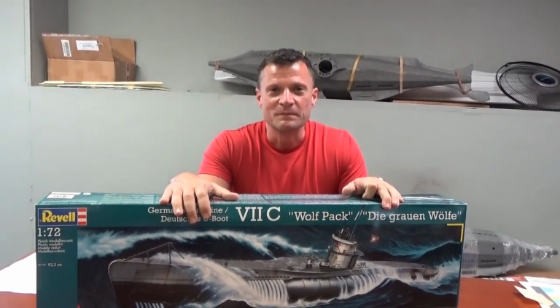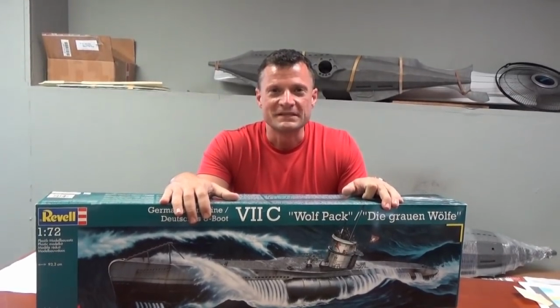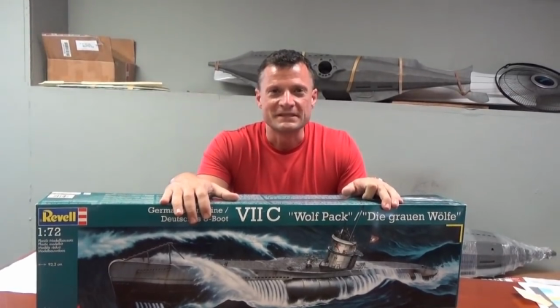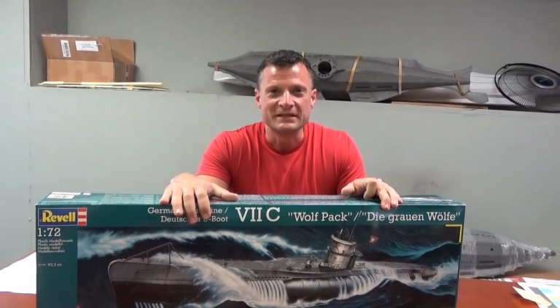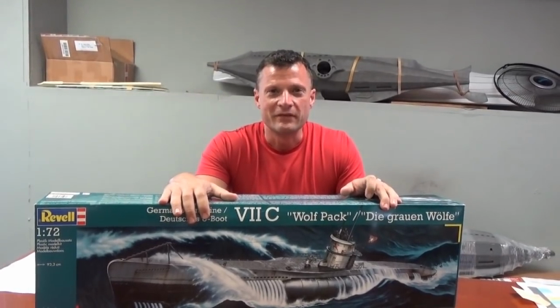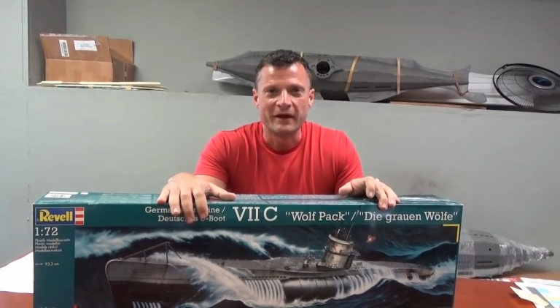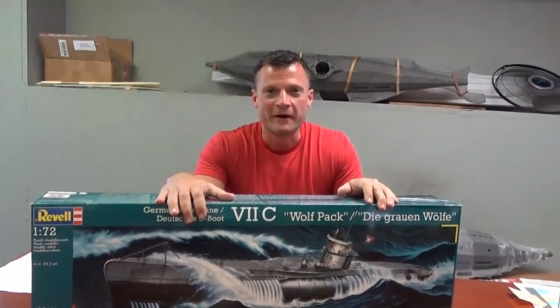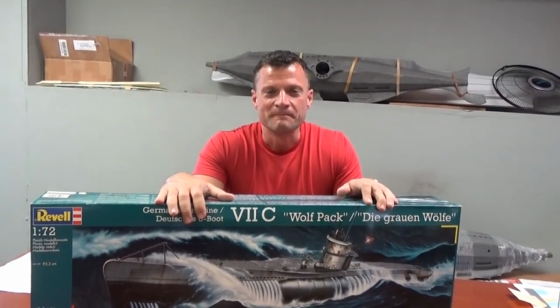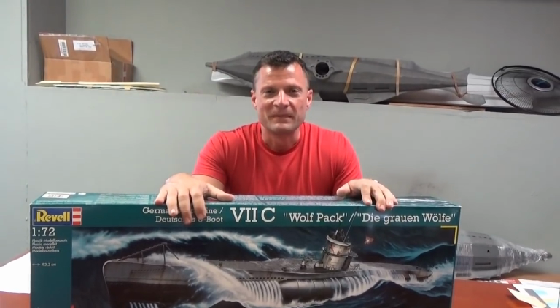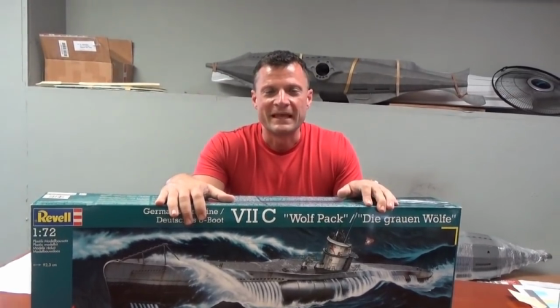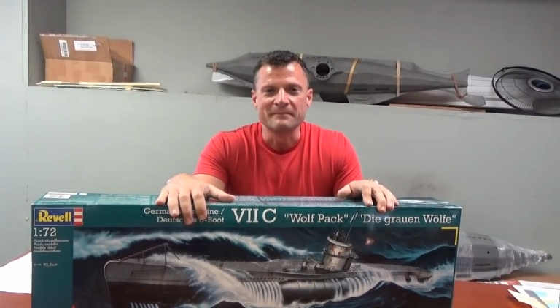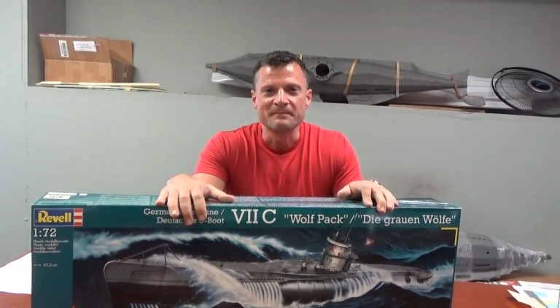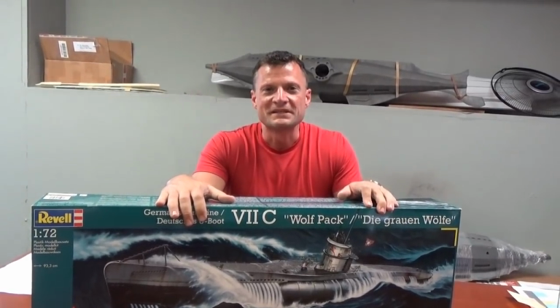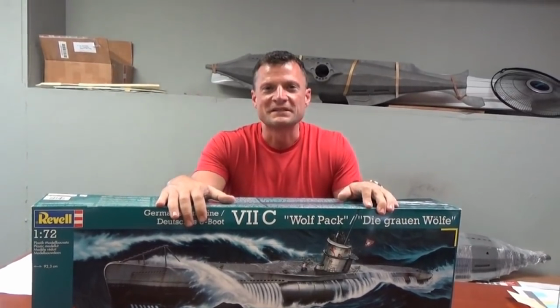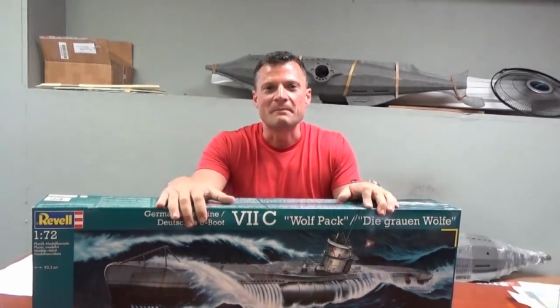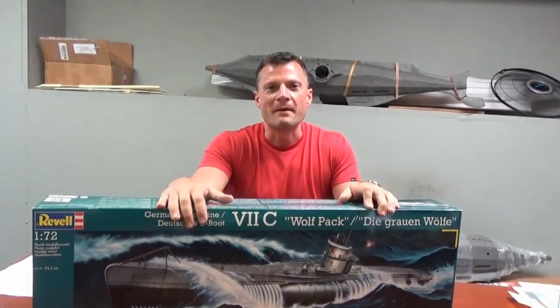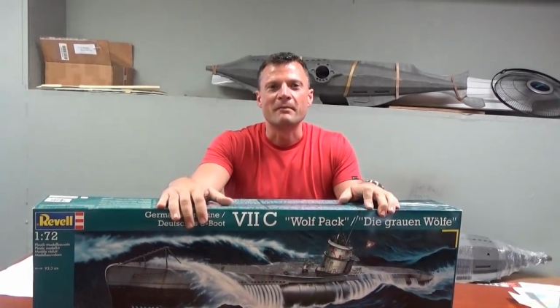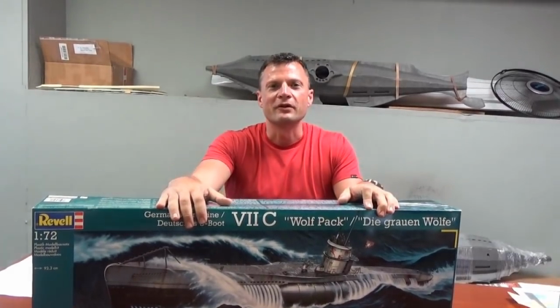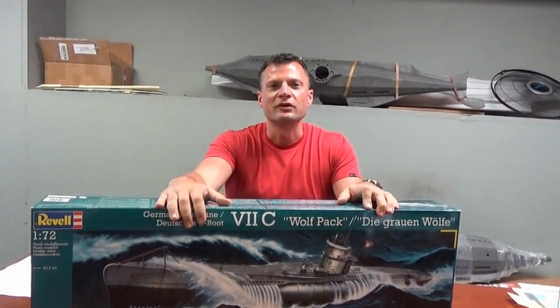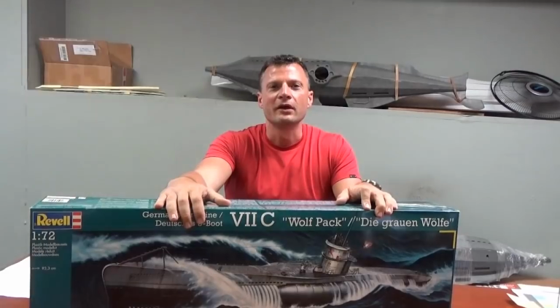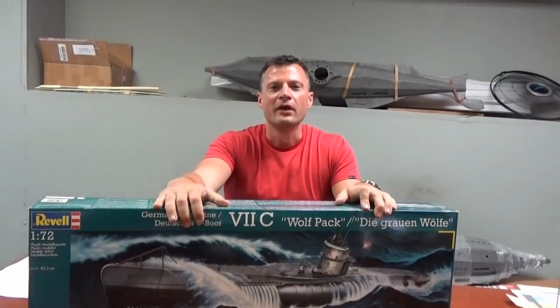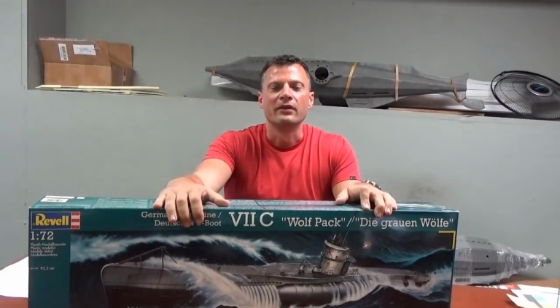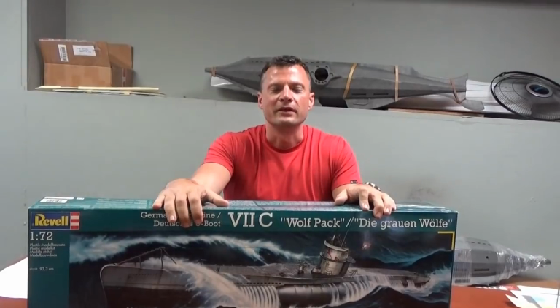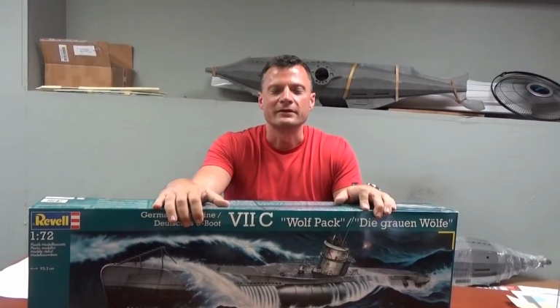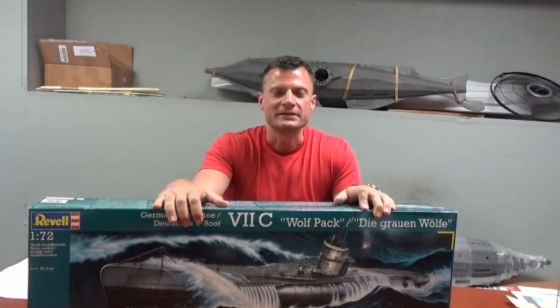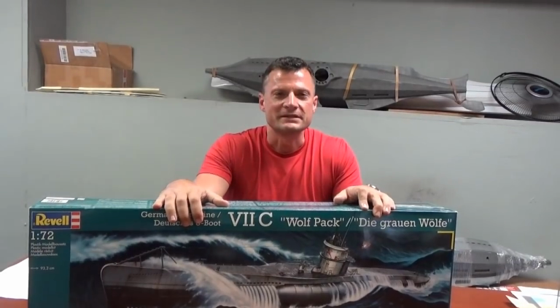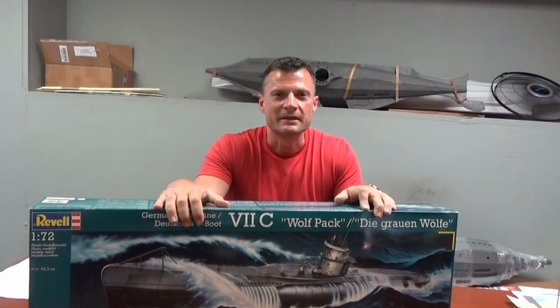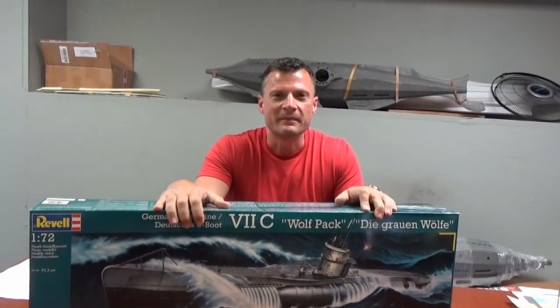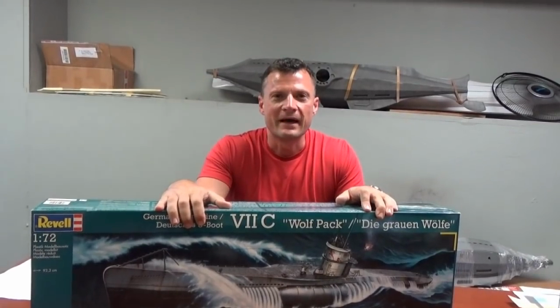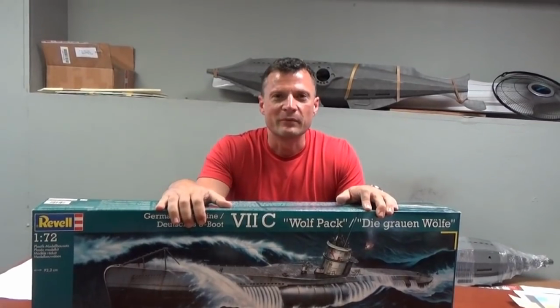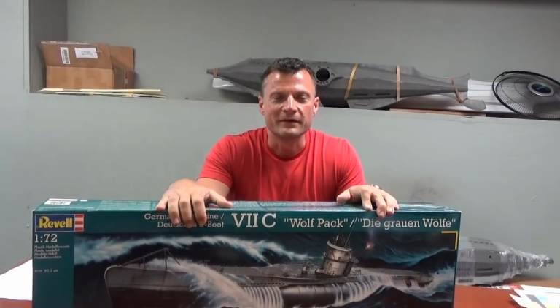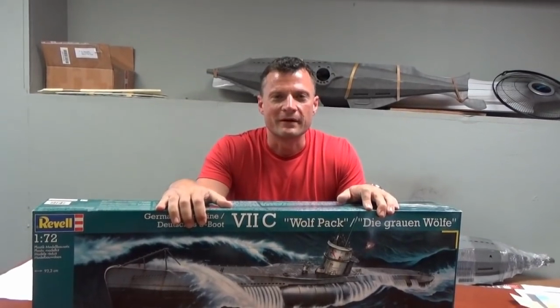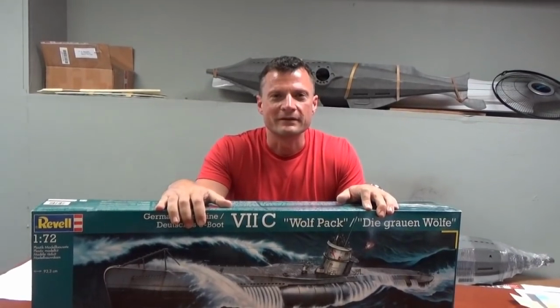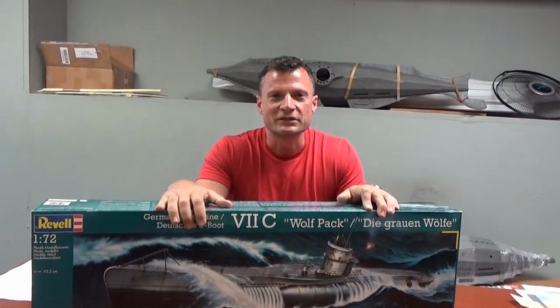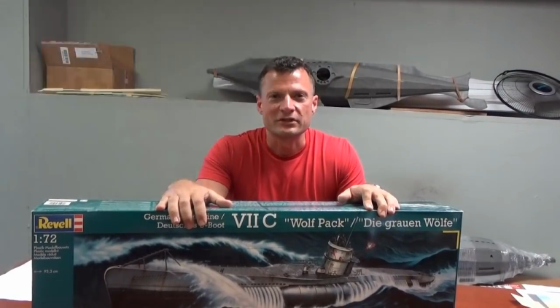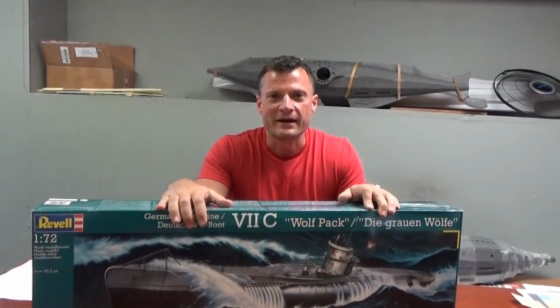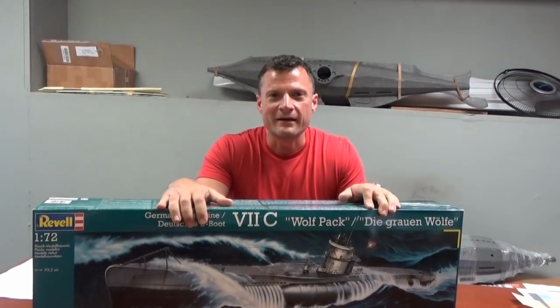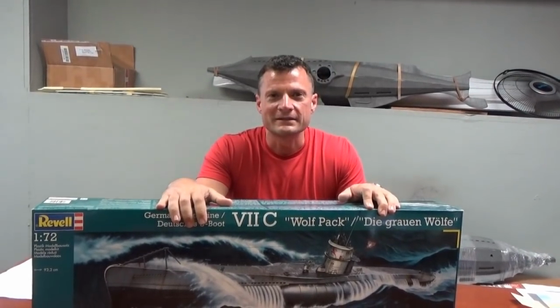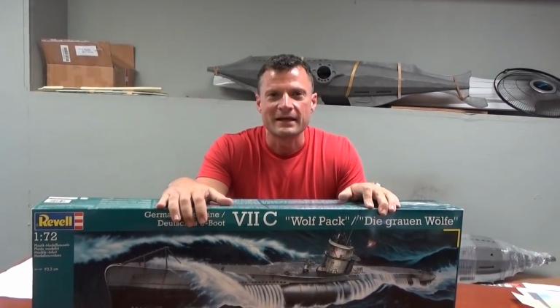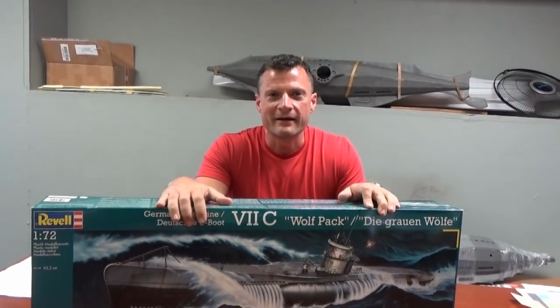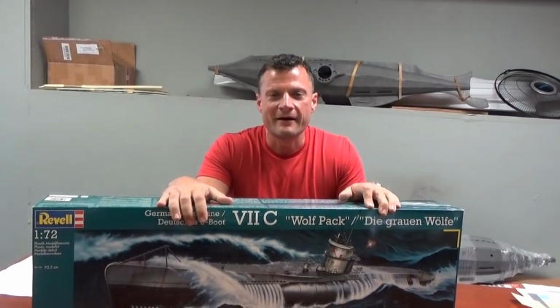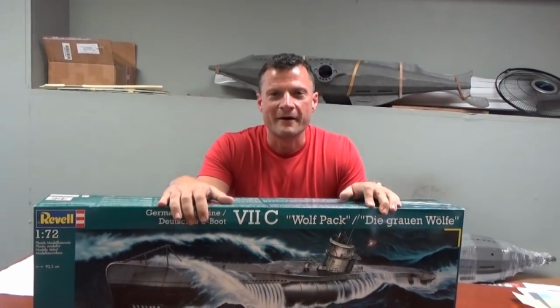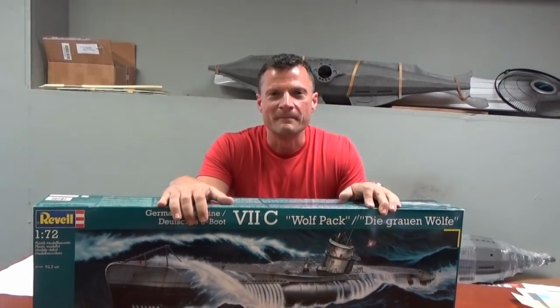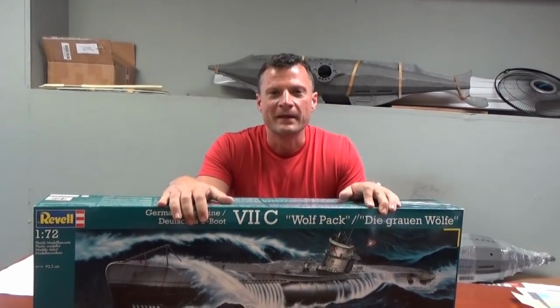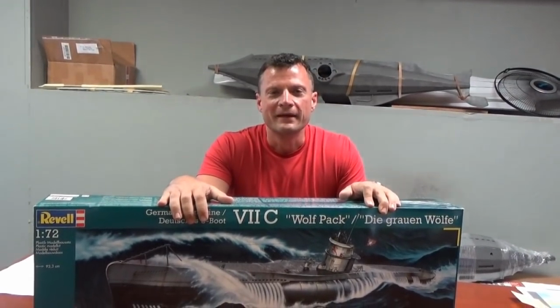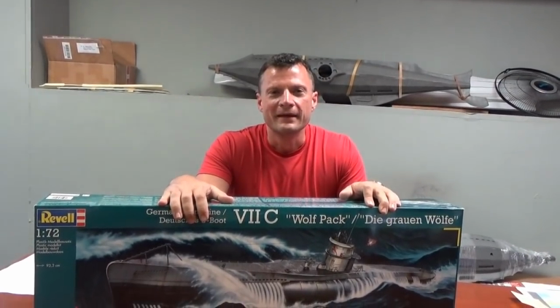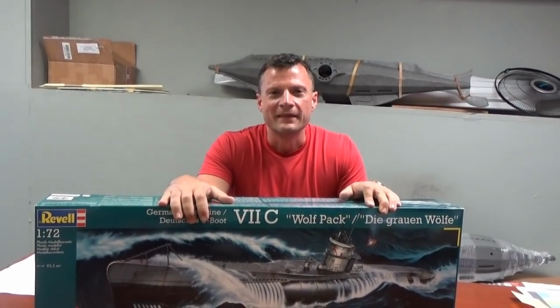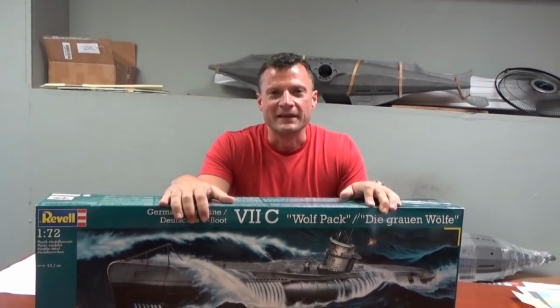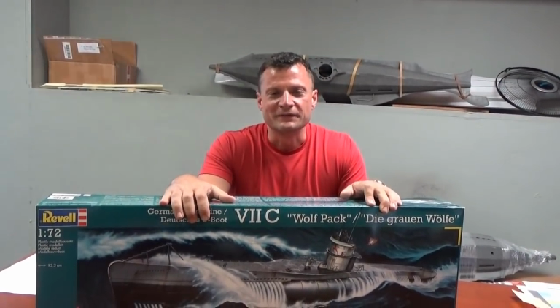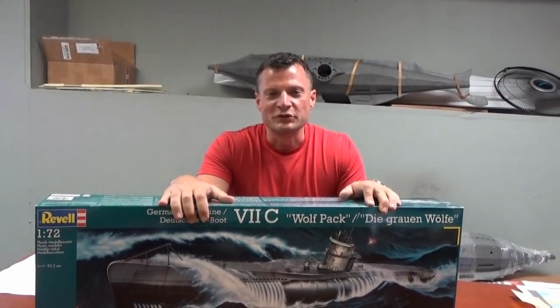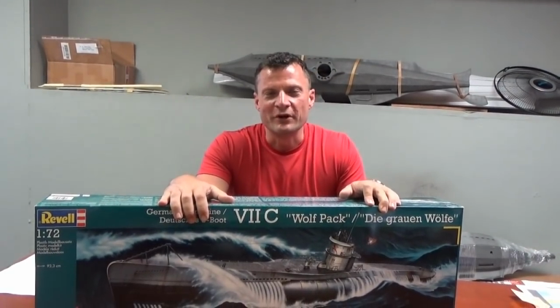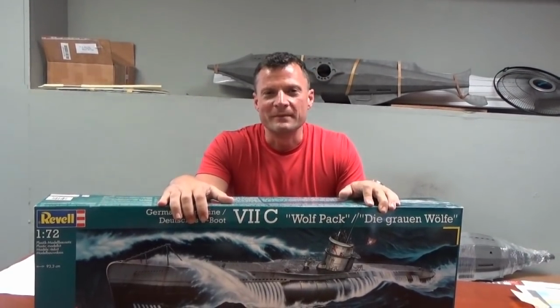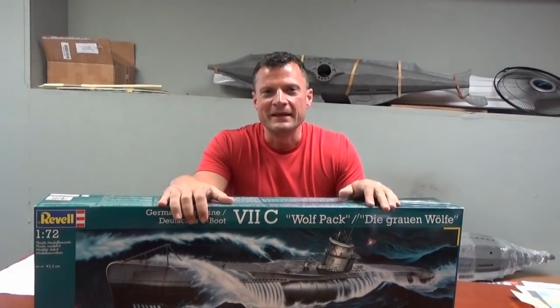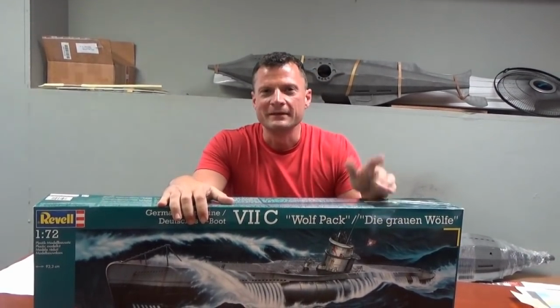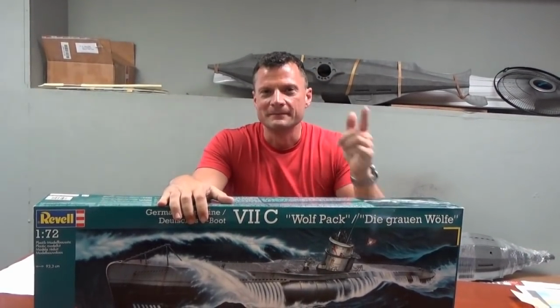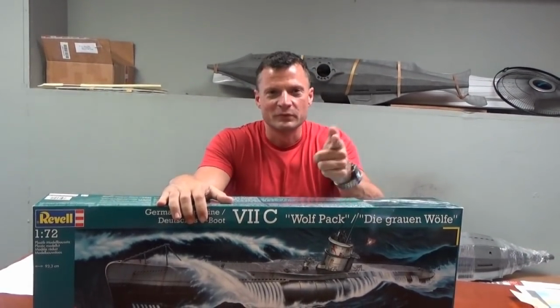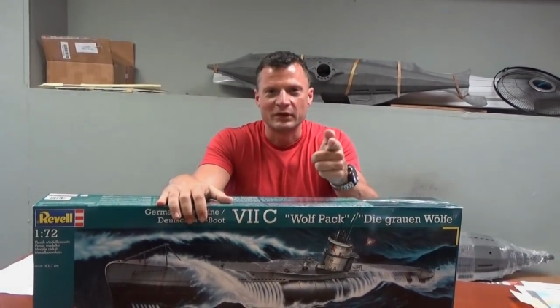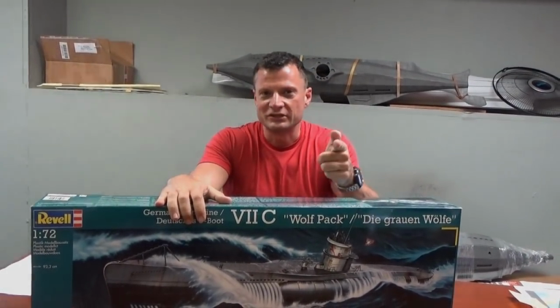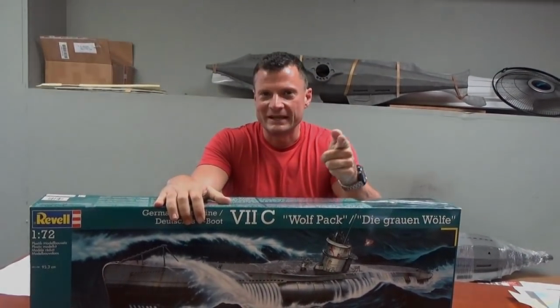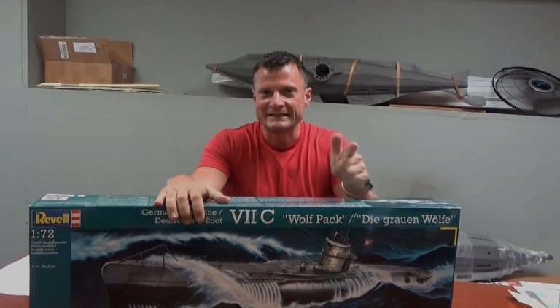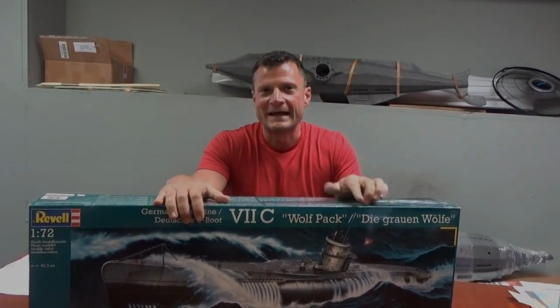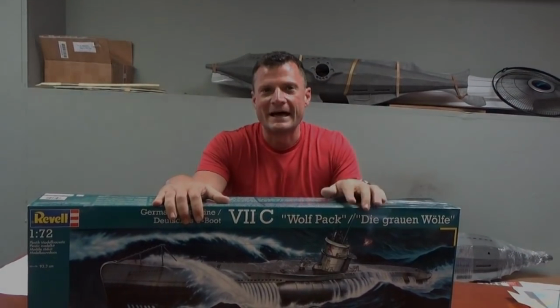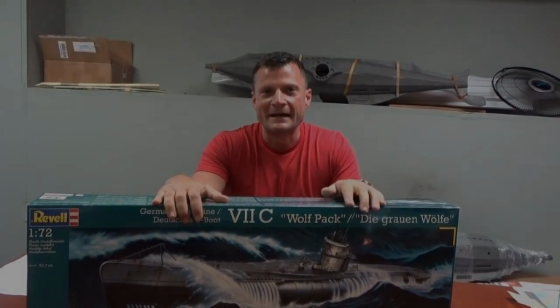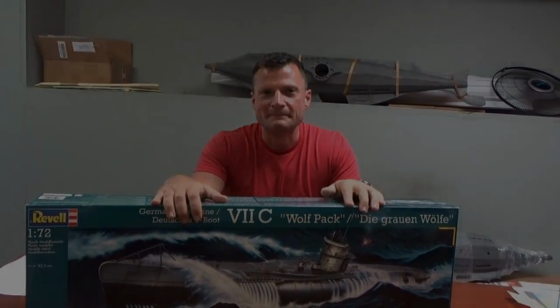Hope to see you there. Again, this is Bob Martin, the RC Sub Guy with NautilusDryDocs.com. Thanks for joining me. Catch you next time.